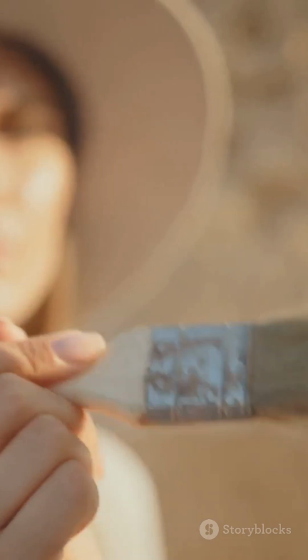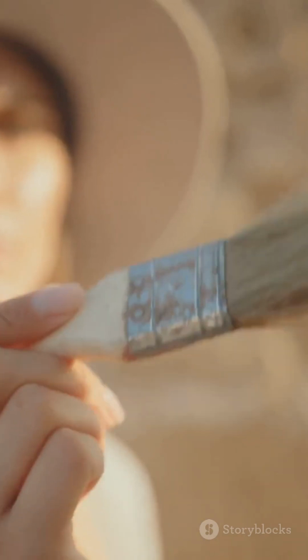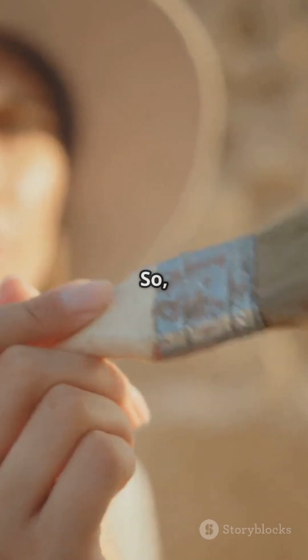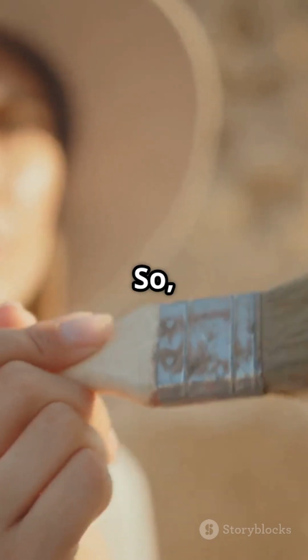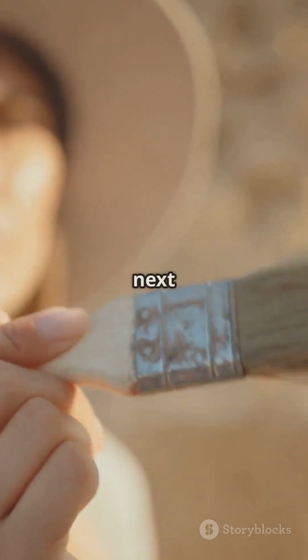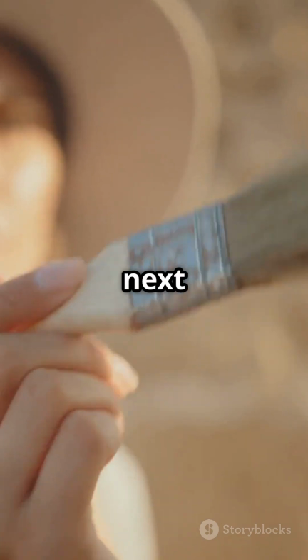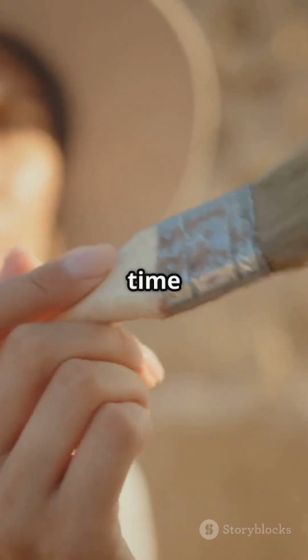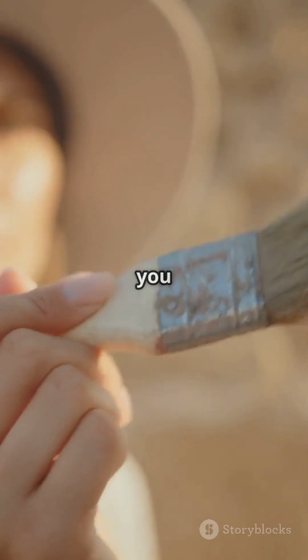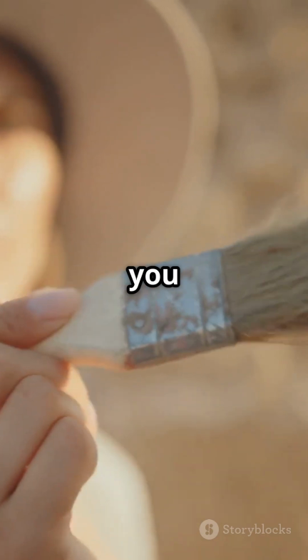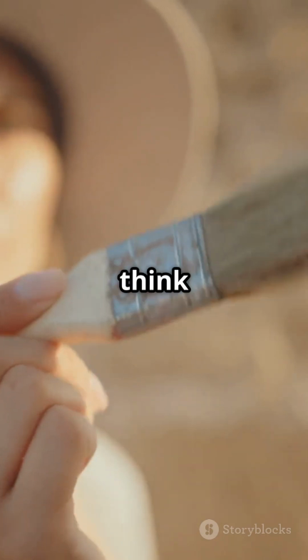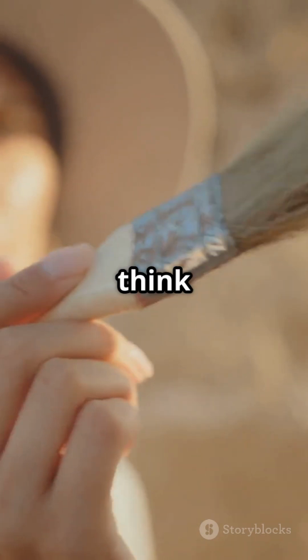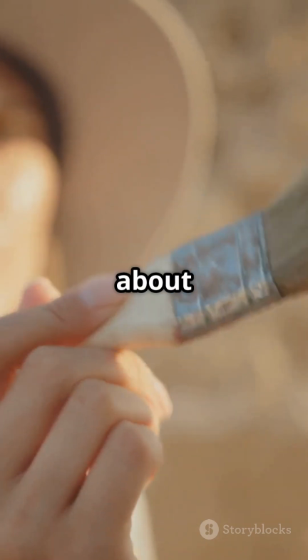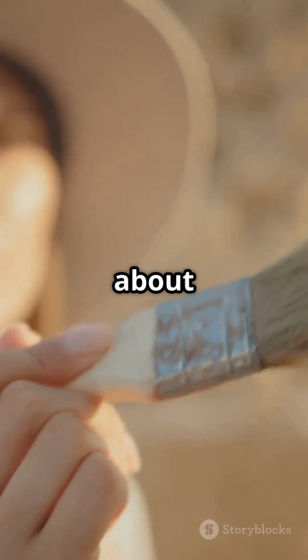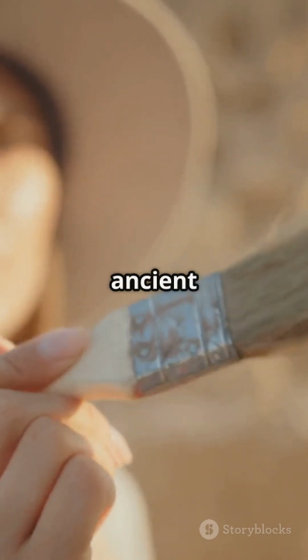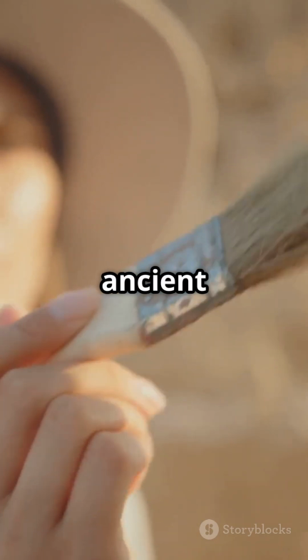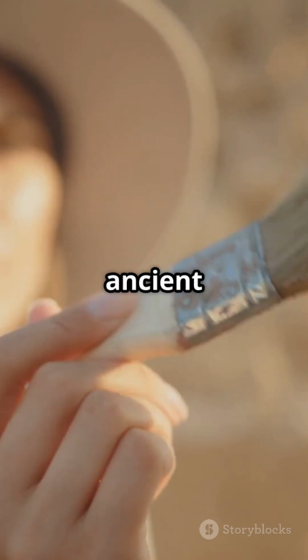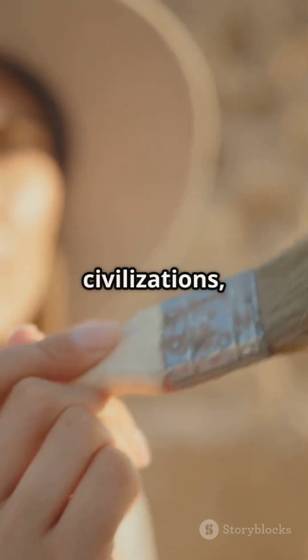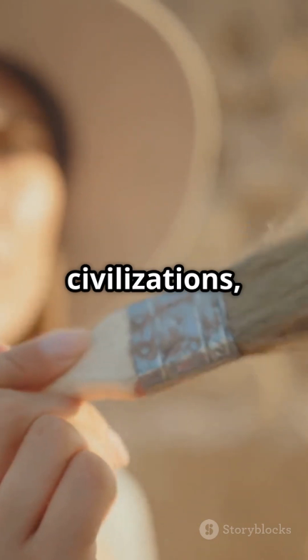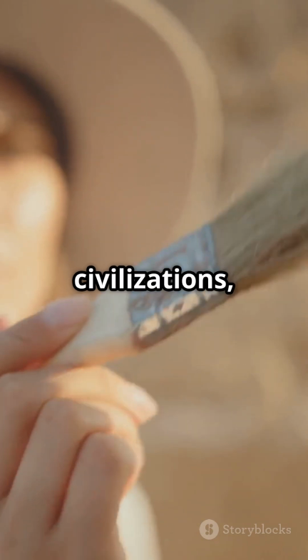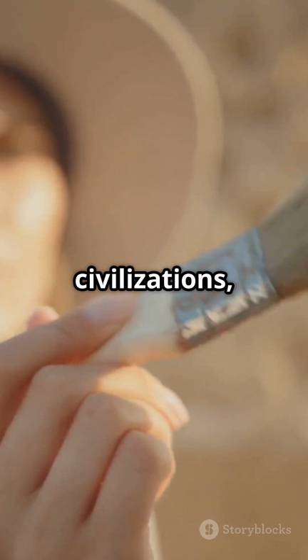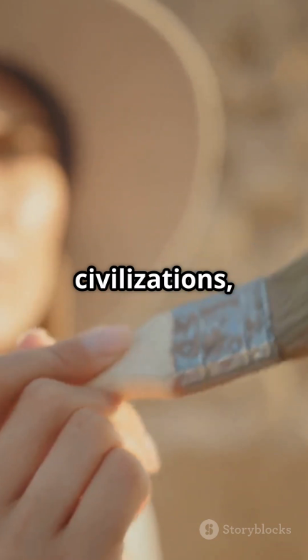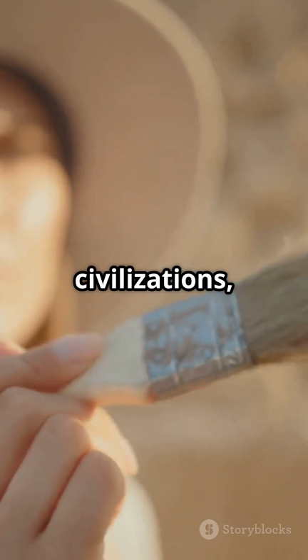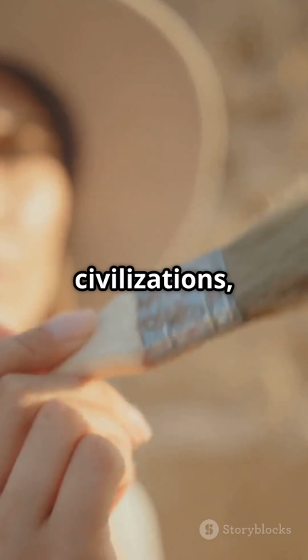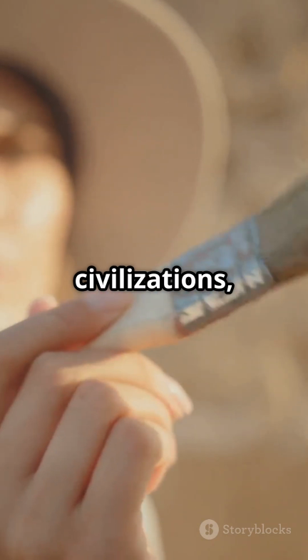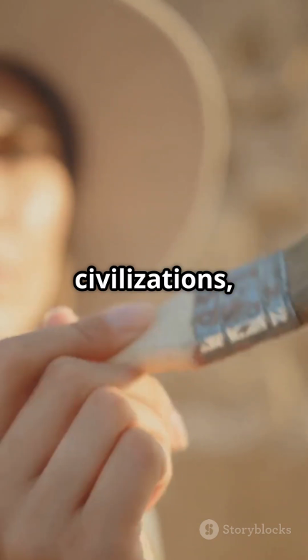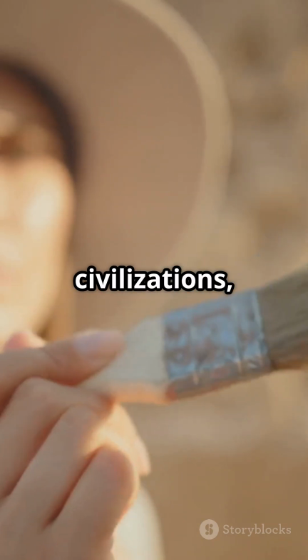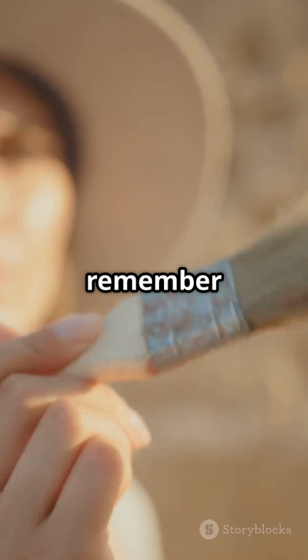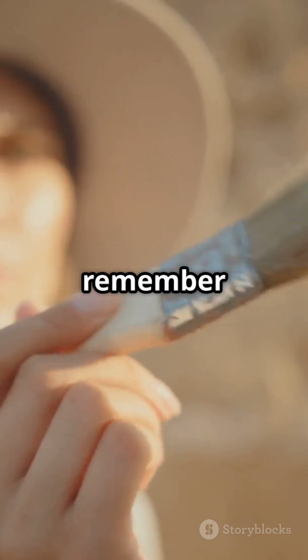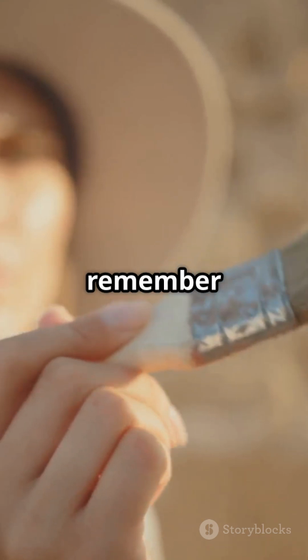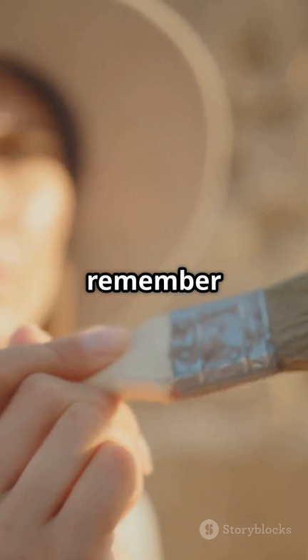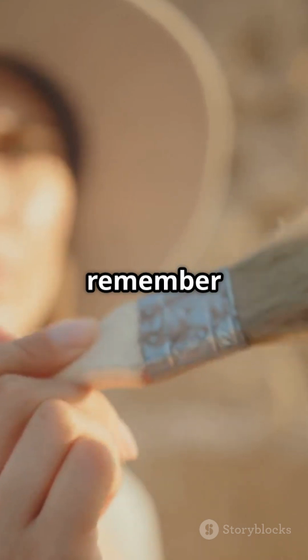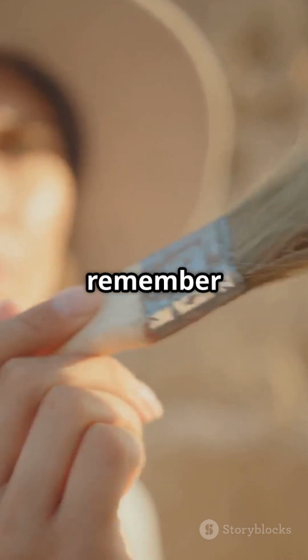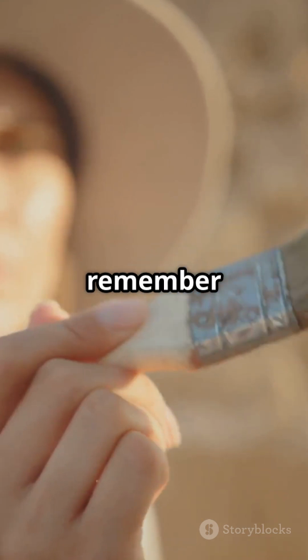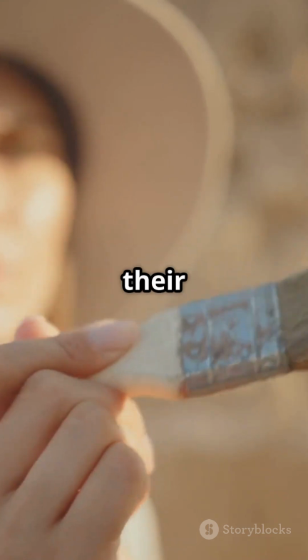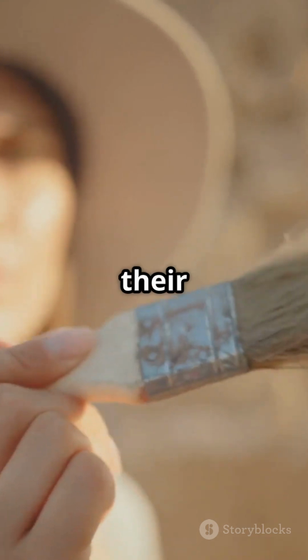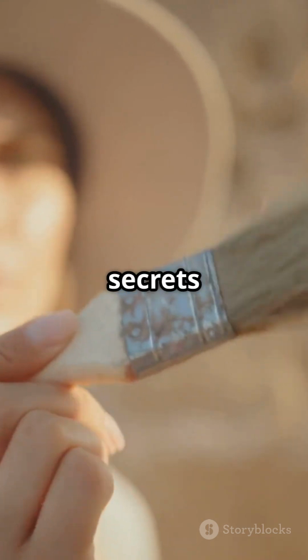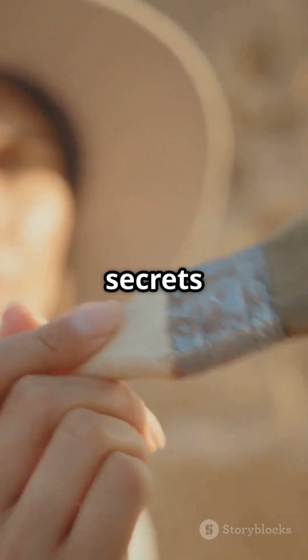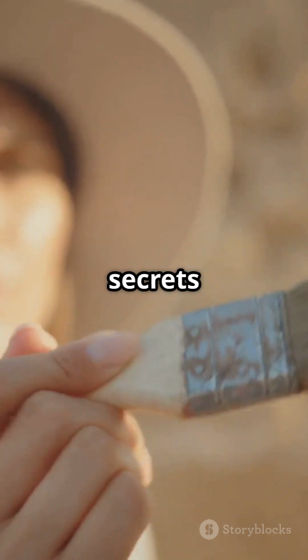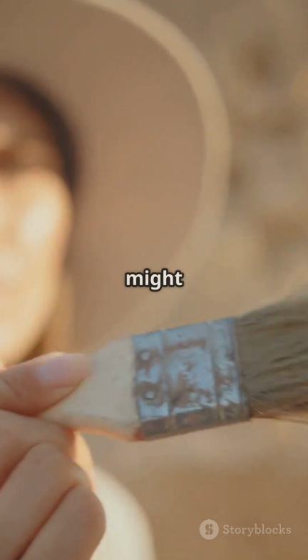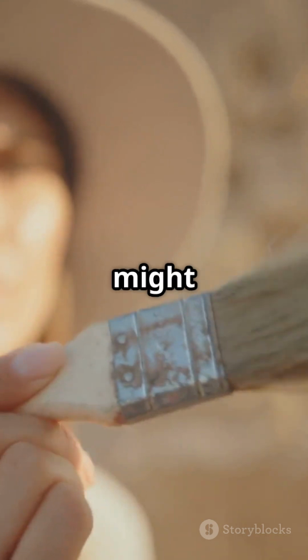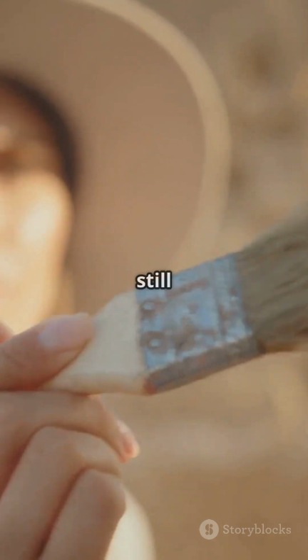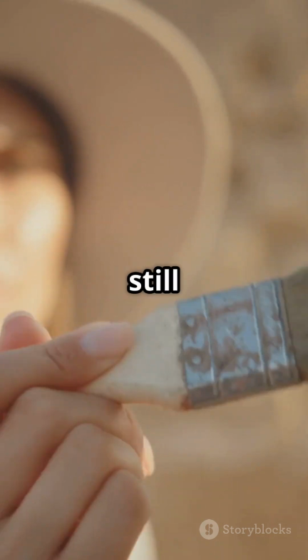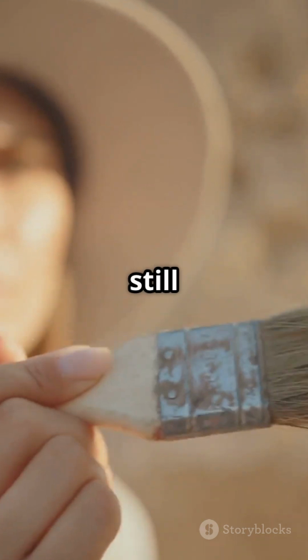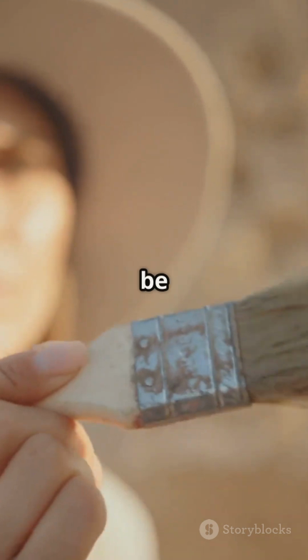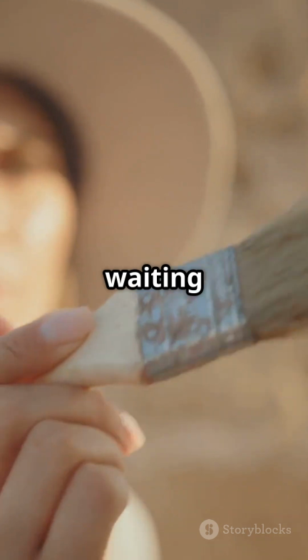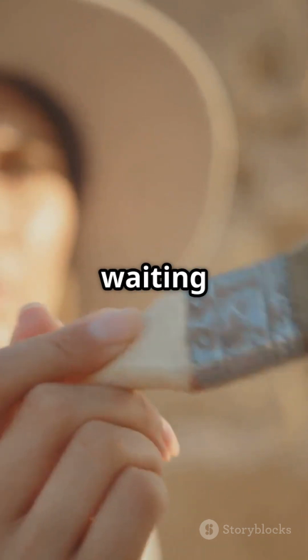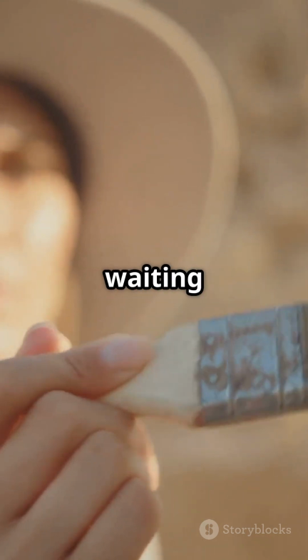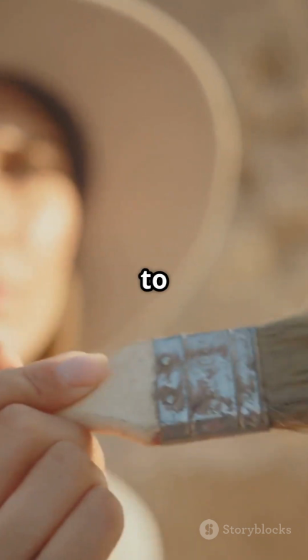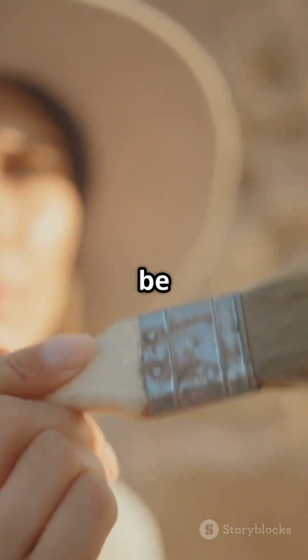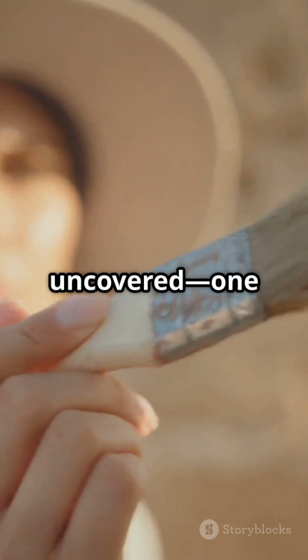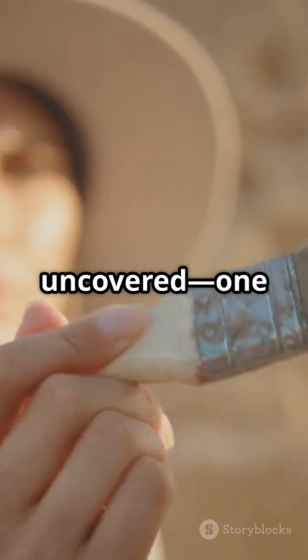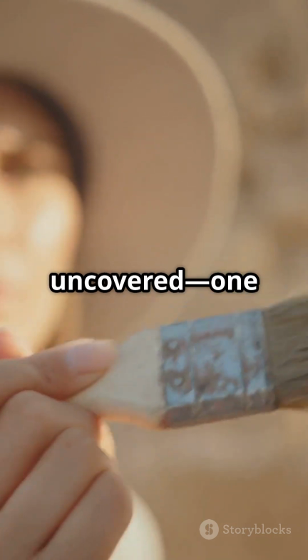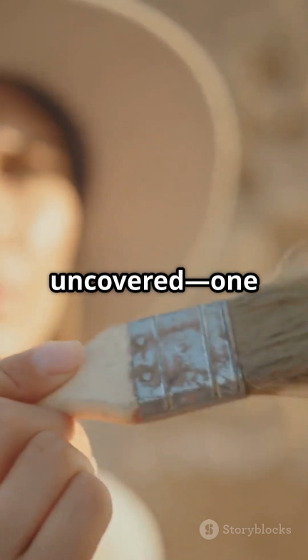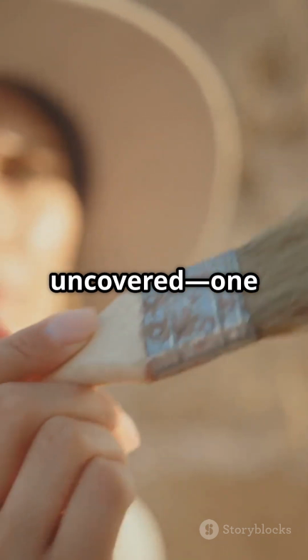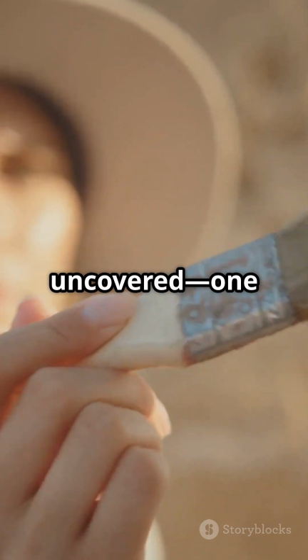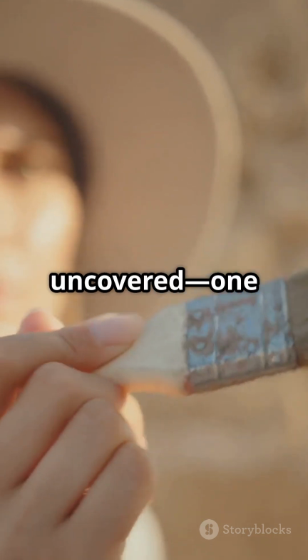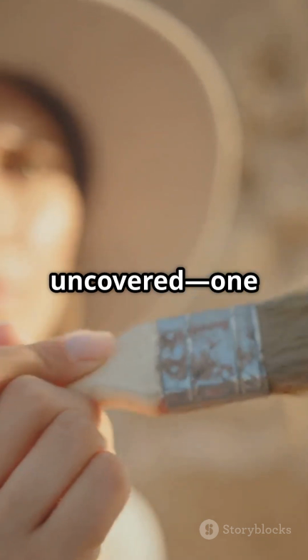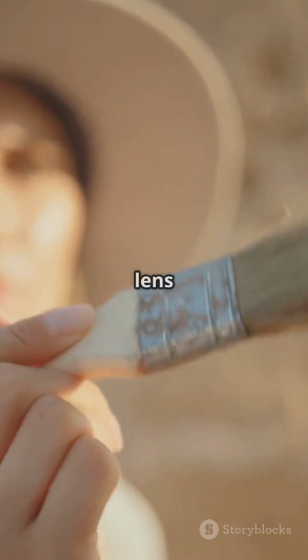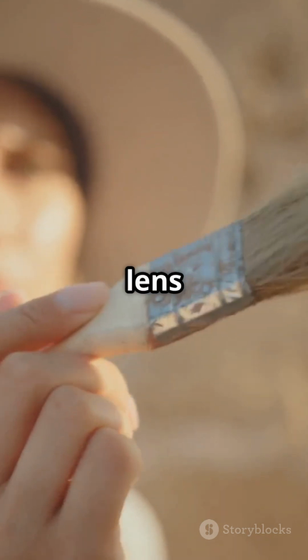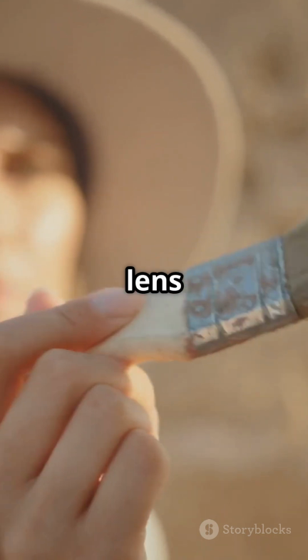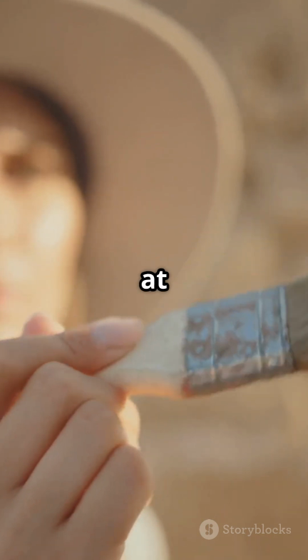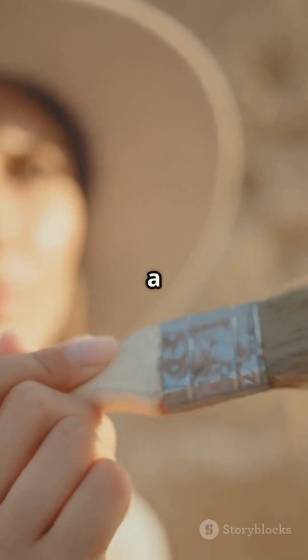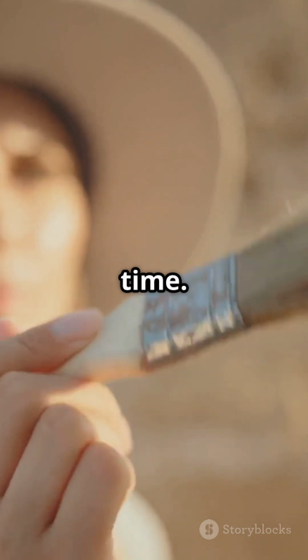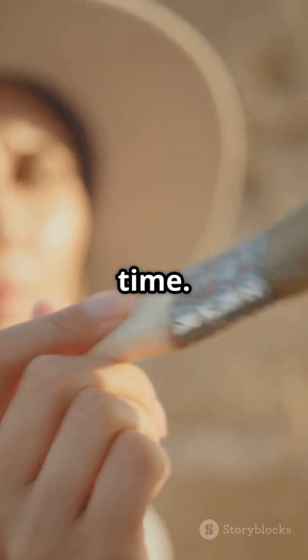So next time you think about ancient civilizations, remember: their secrets might still be waiting to be uncovered, one lens at a time.